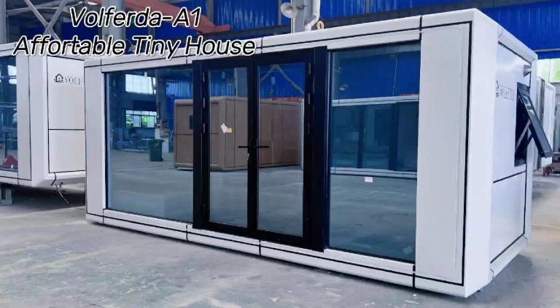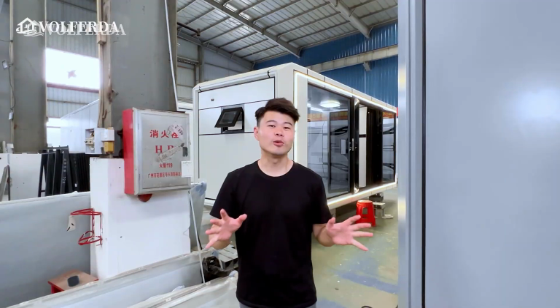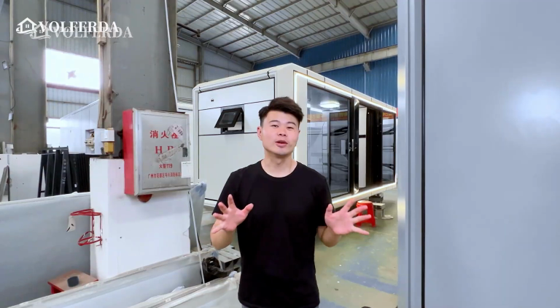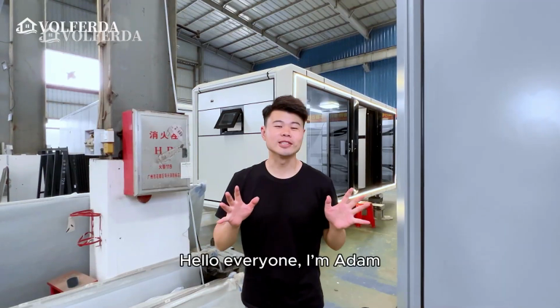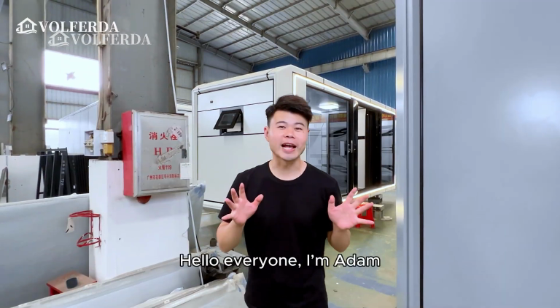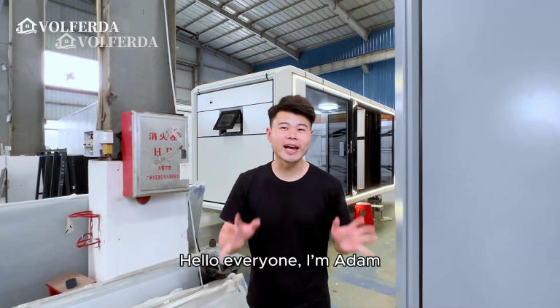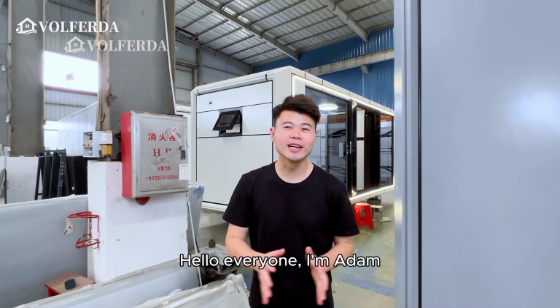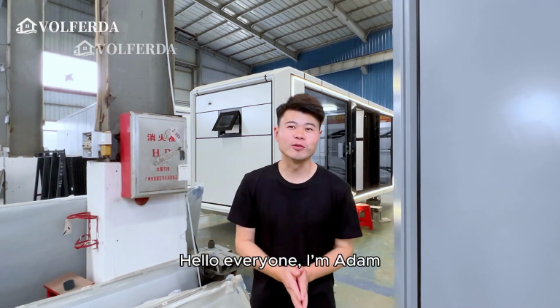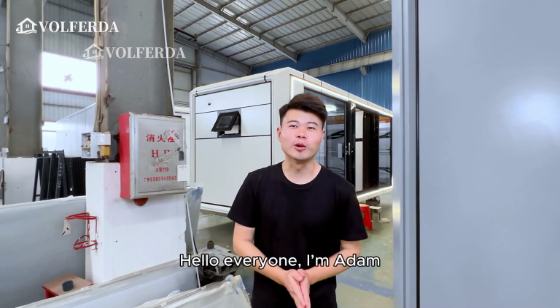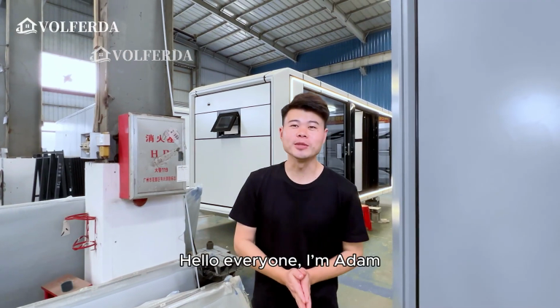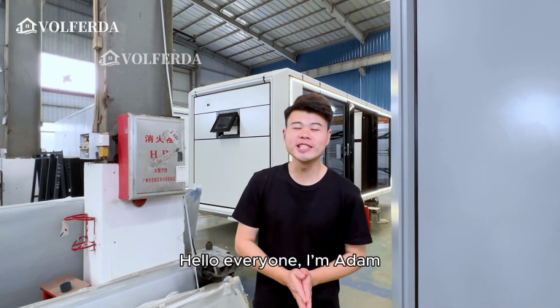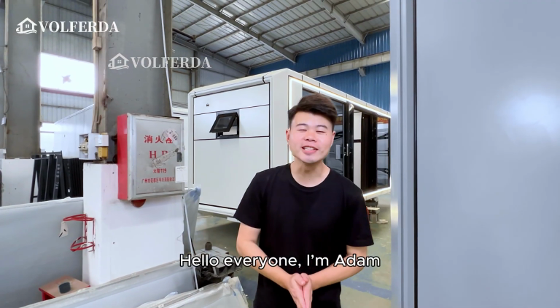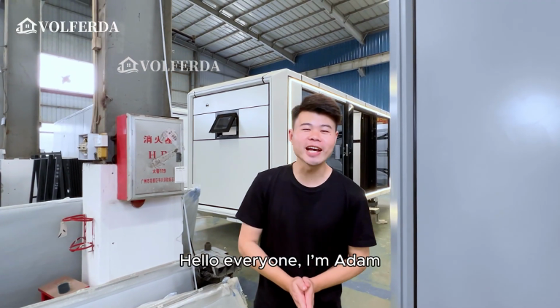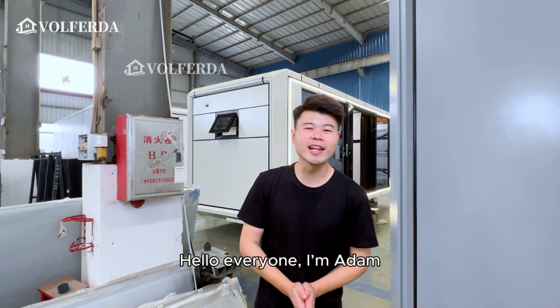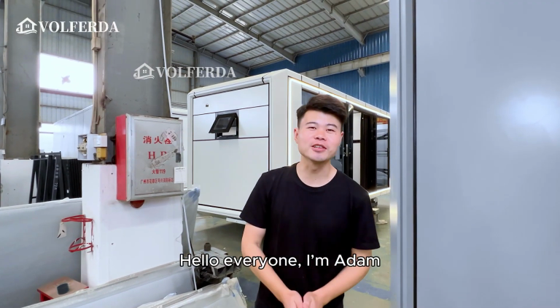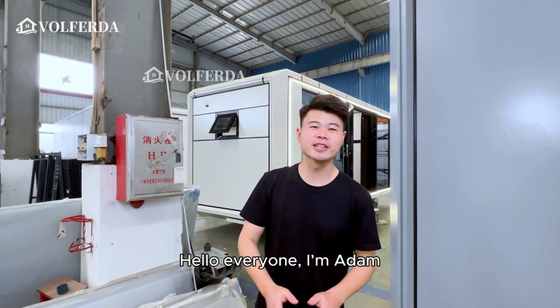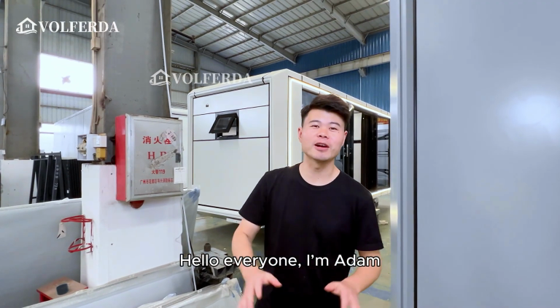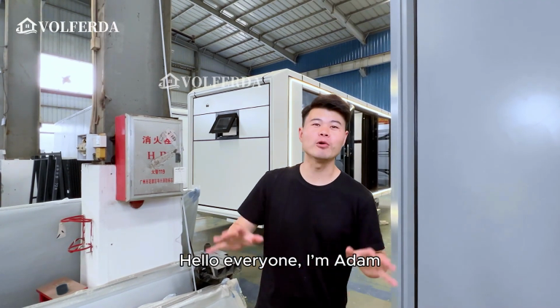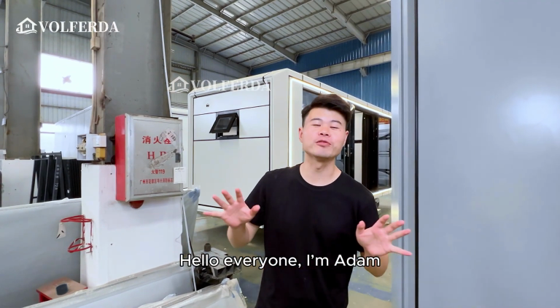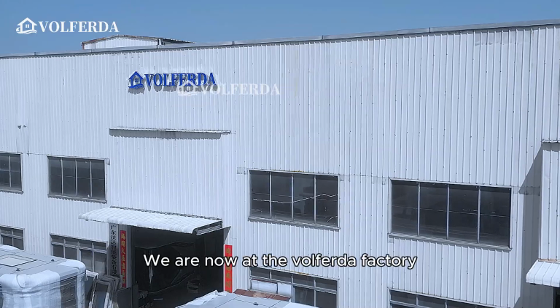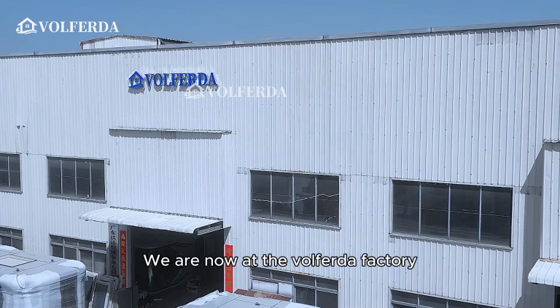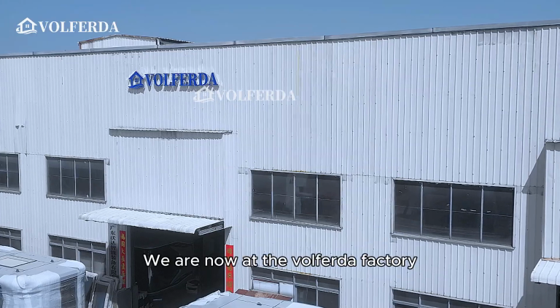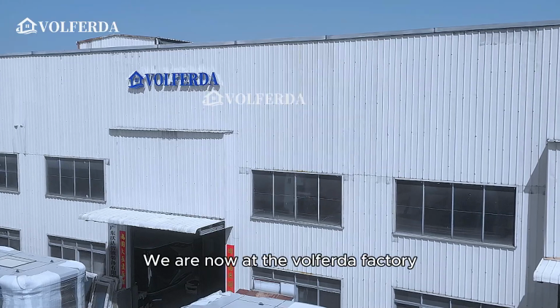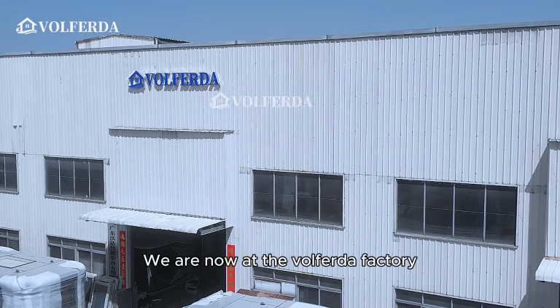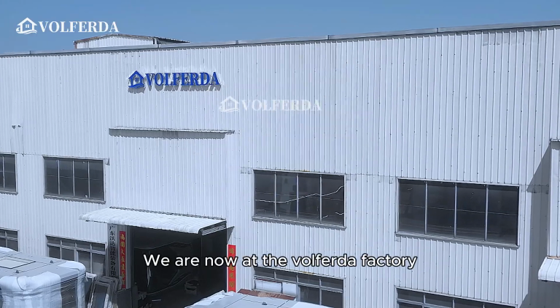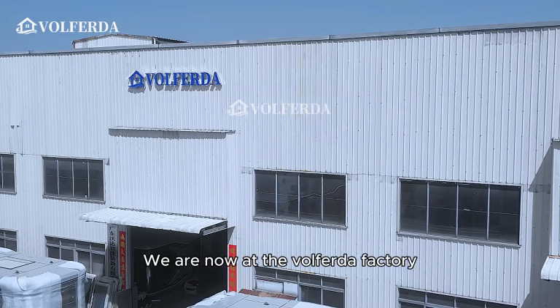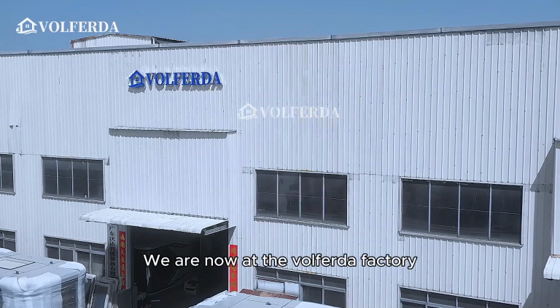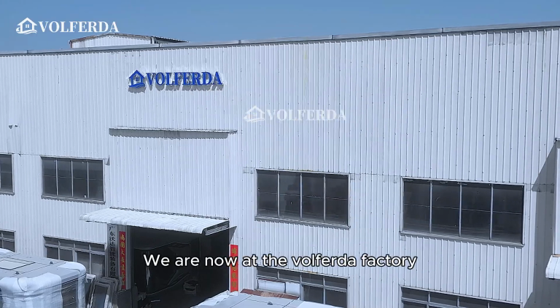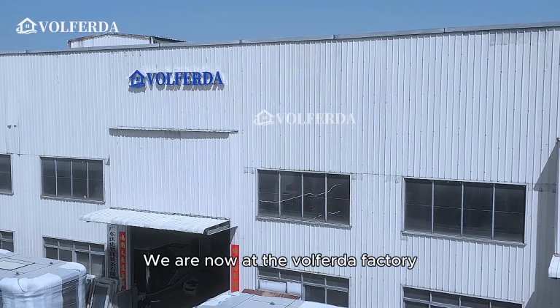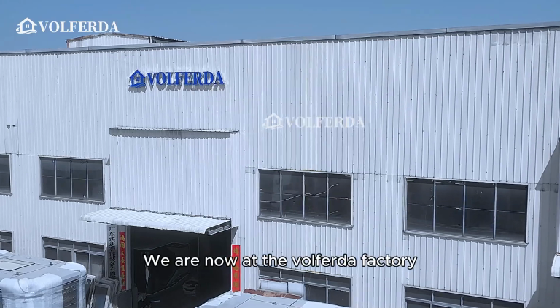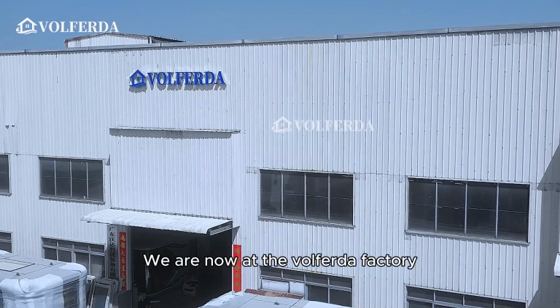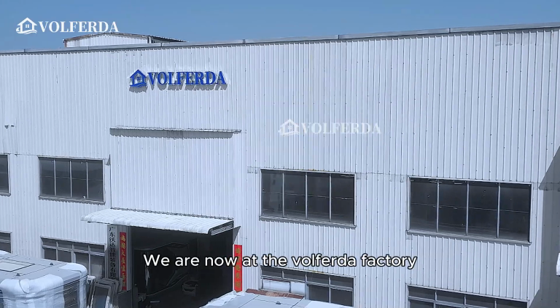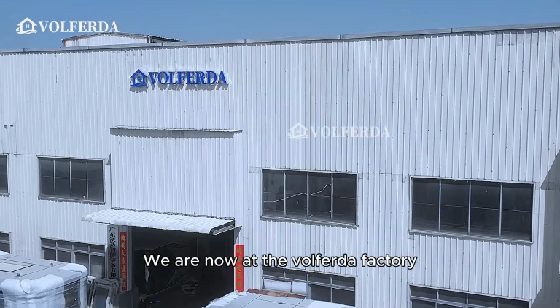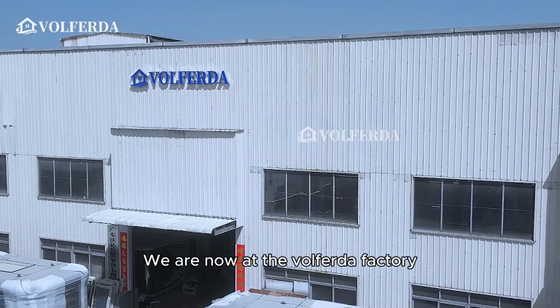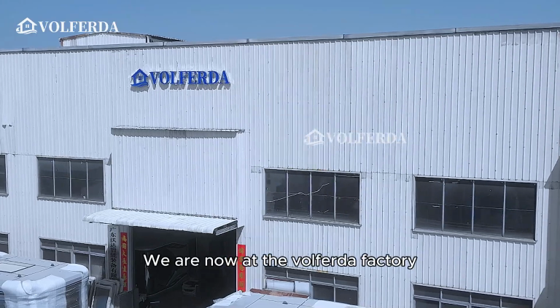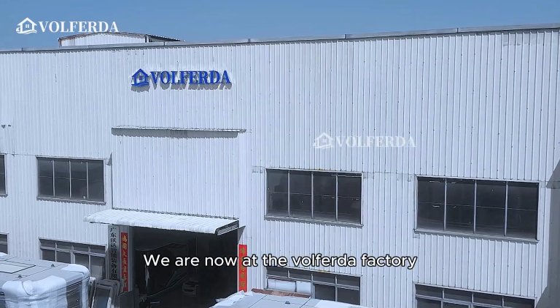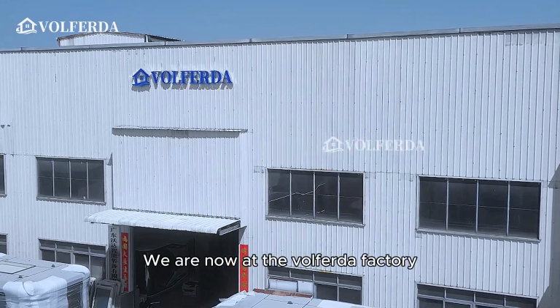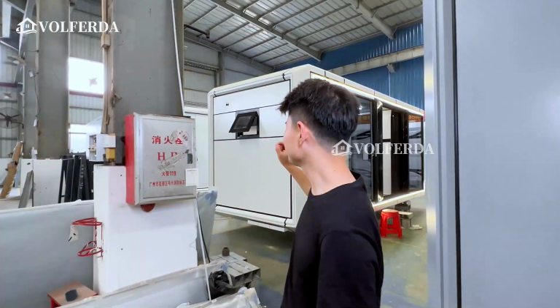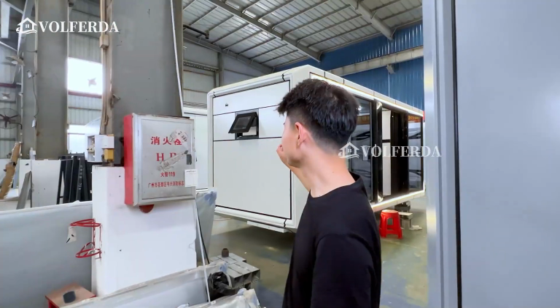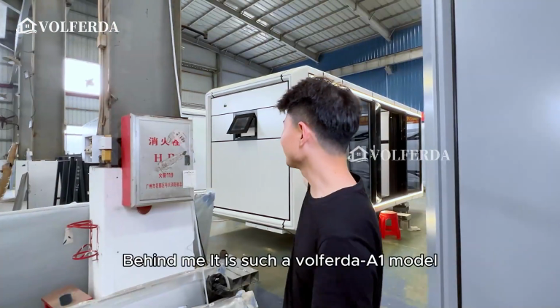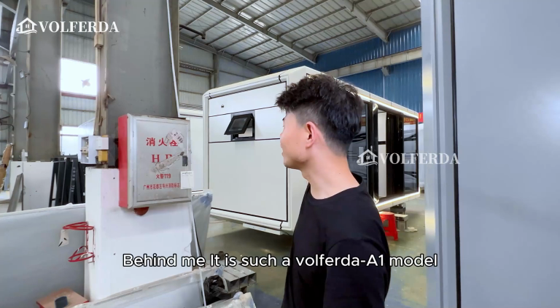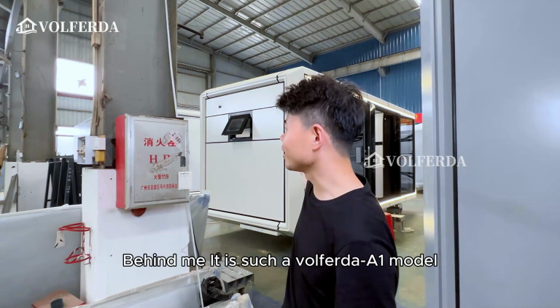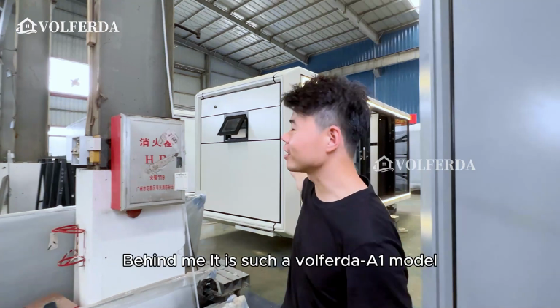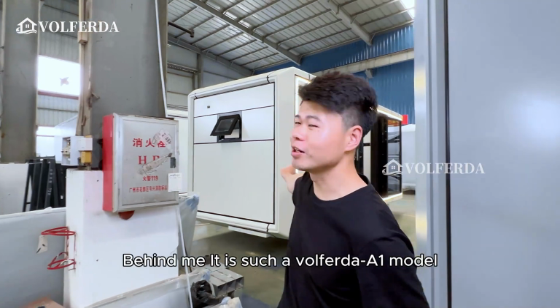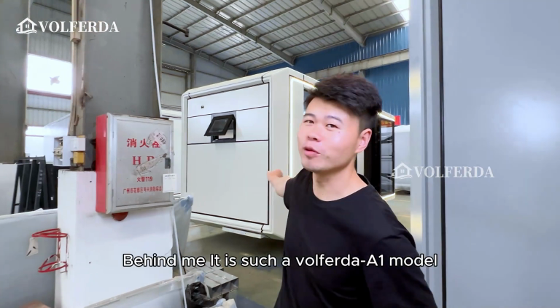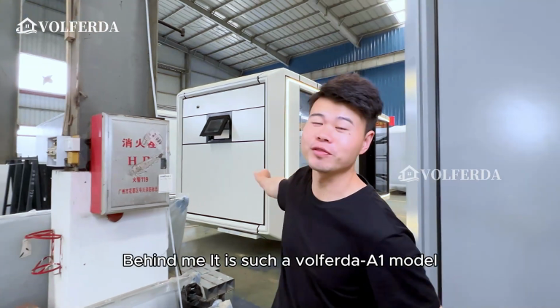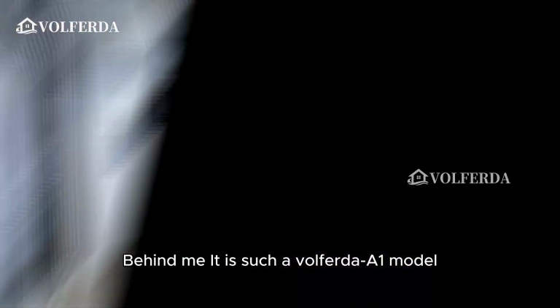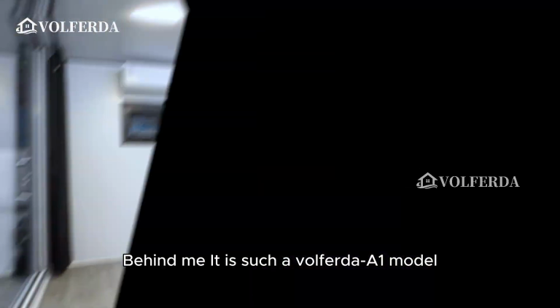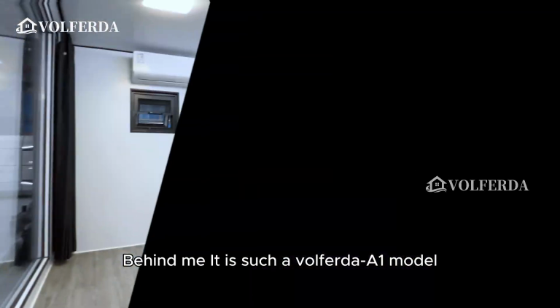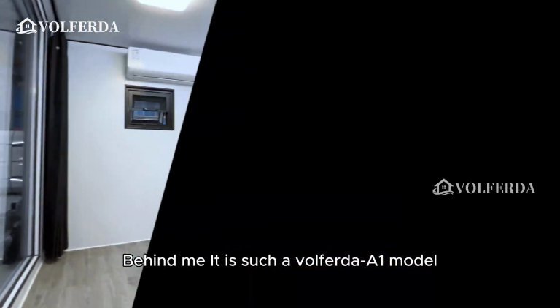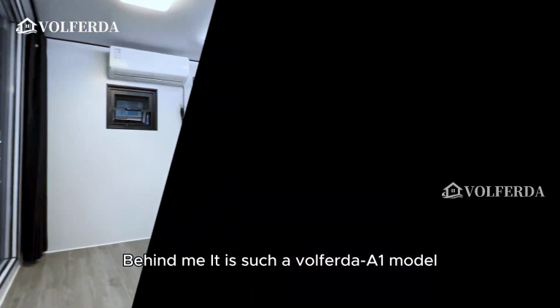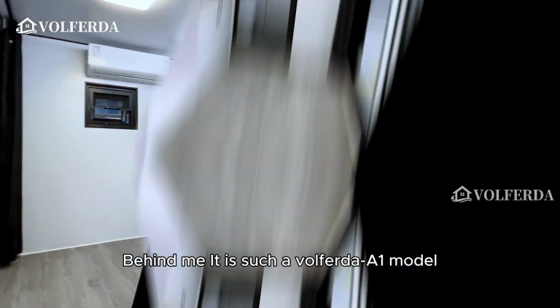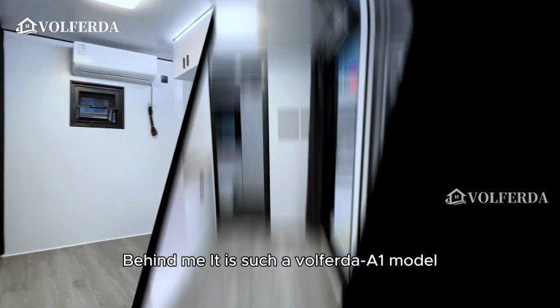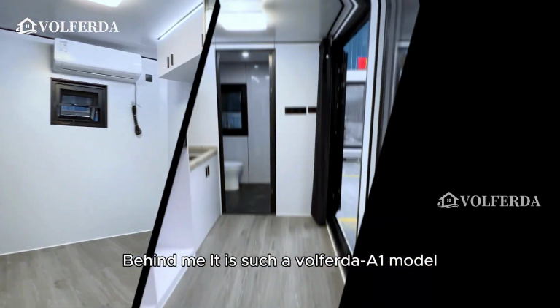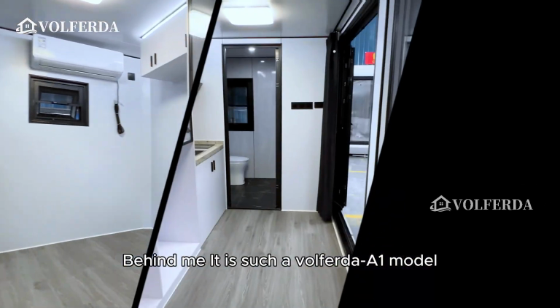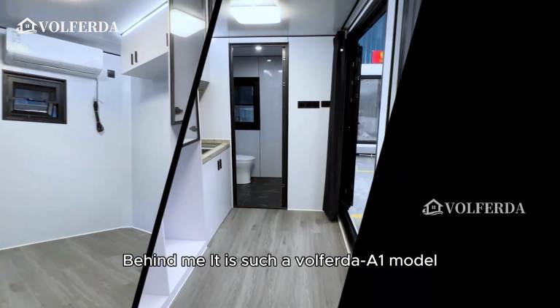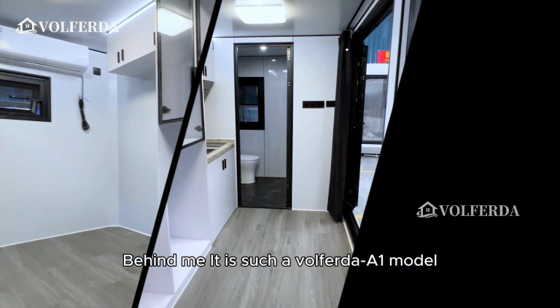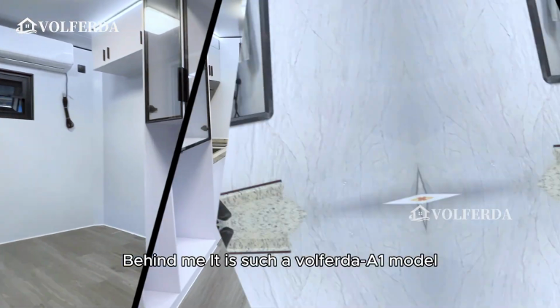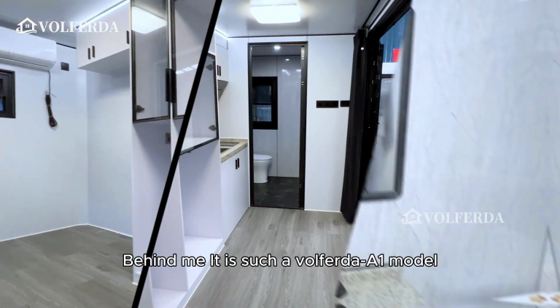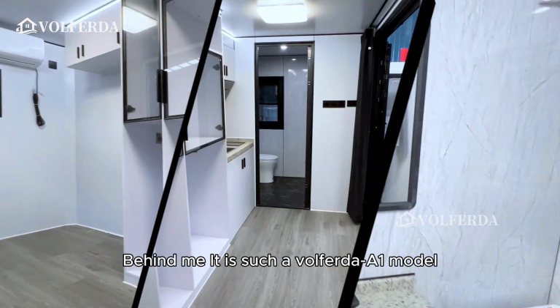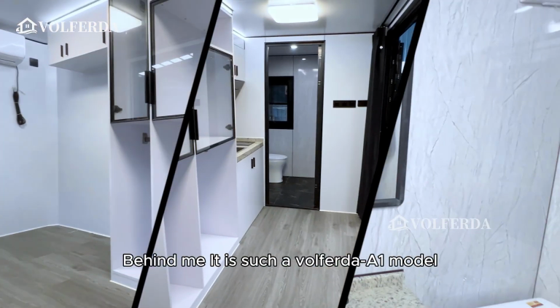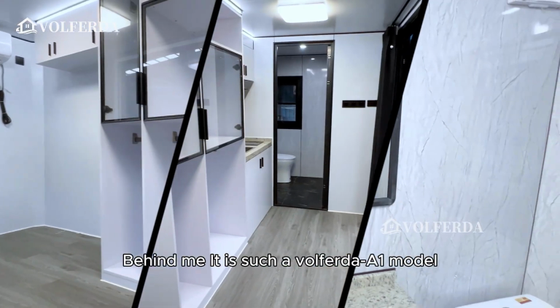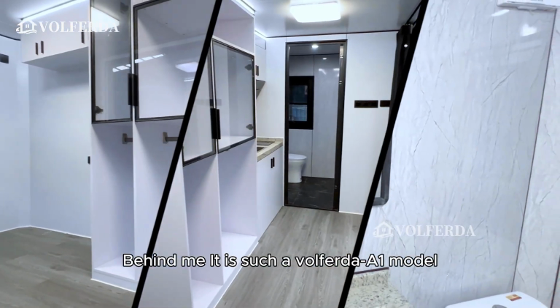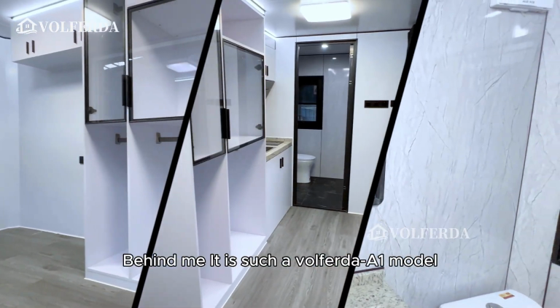Hello everyone, I'm Autumn. We are now at the Wolferda factory. Behind me is the Wolferda A1 model.